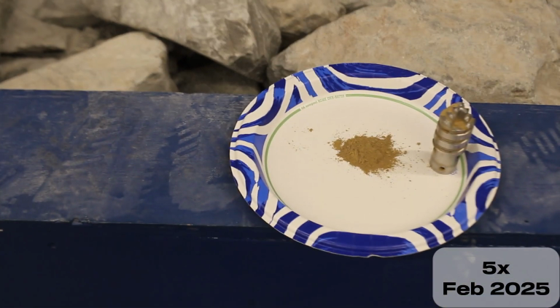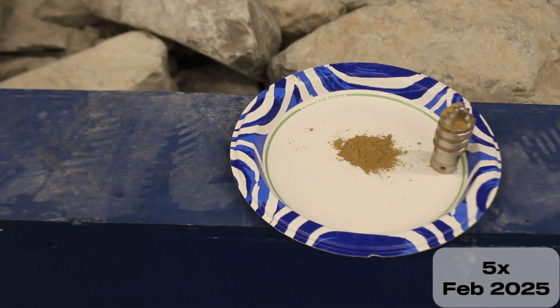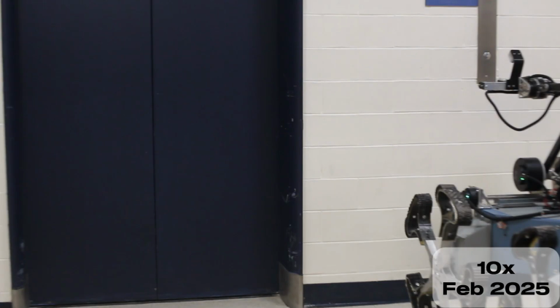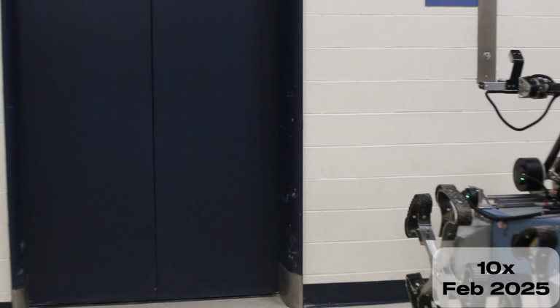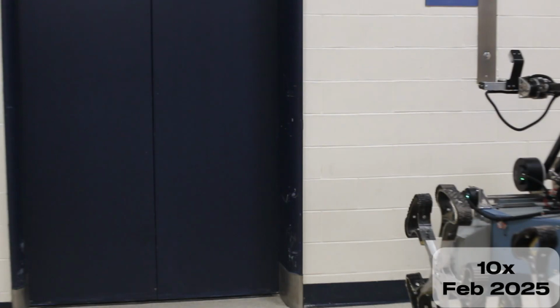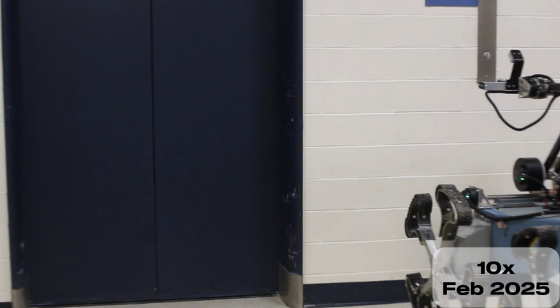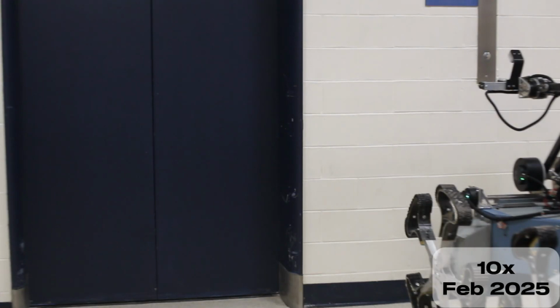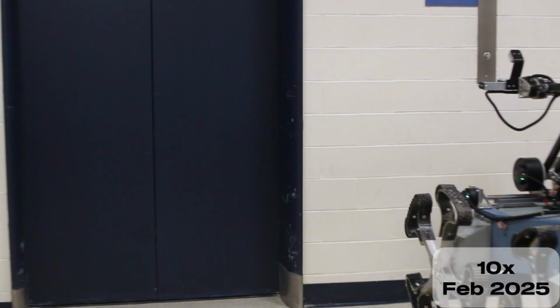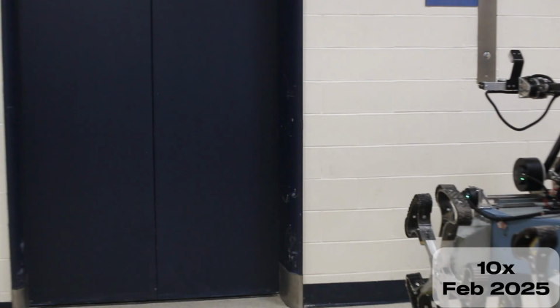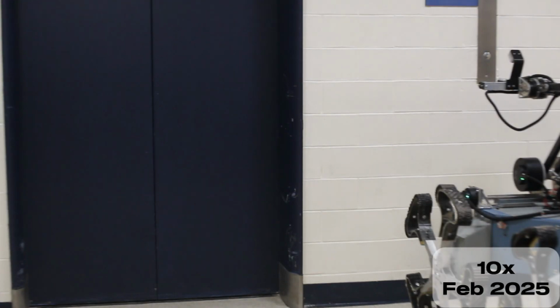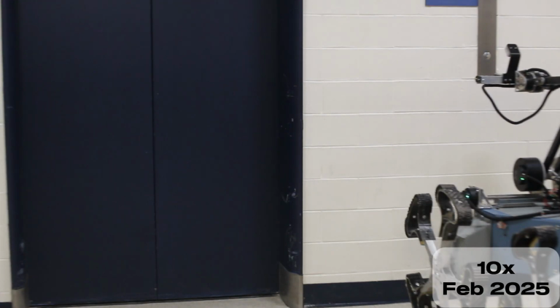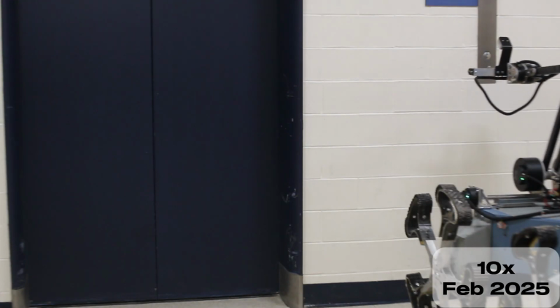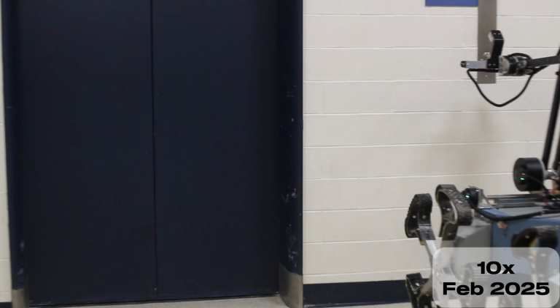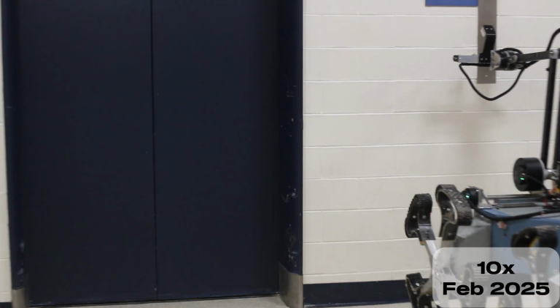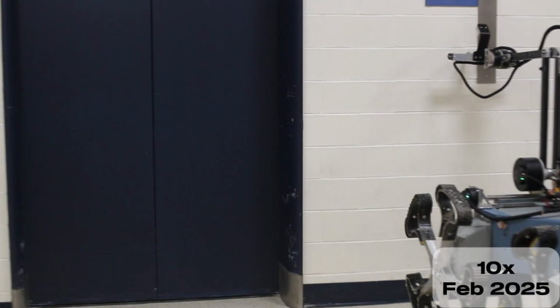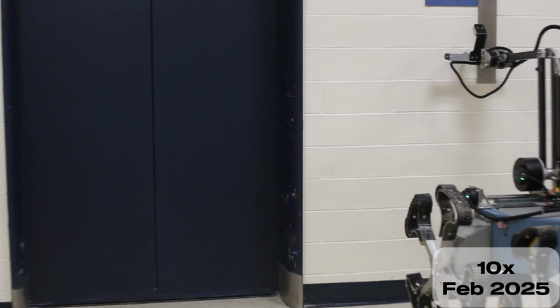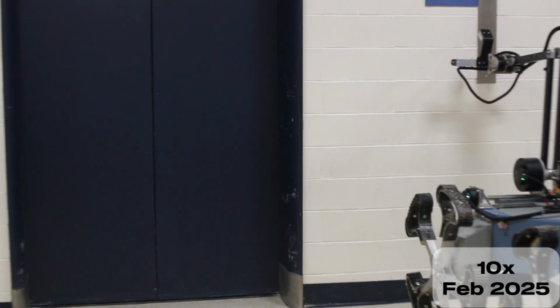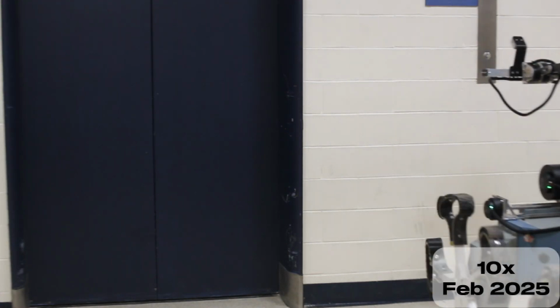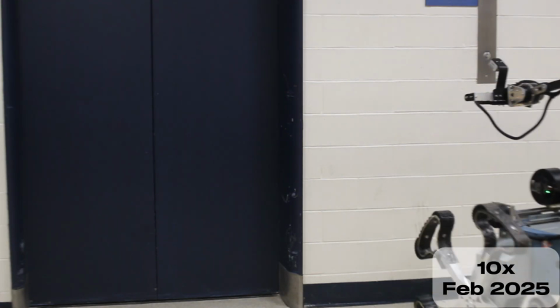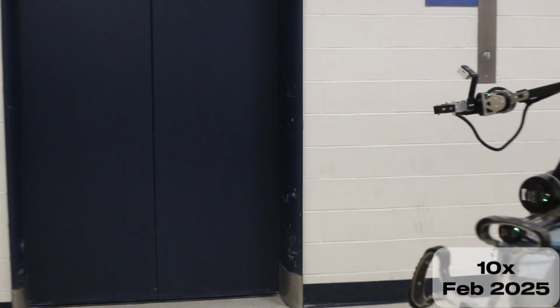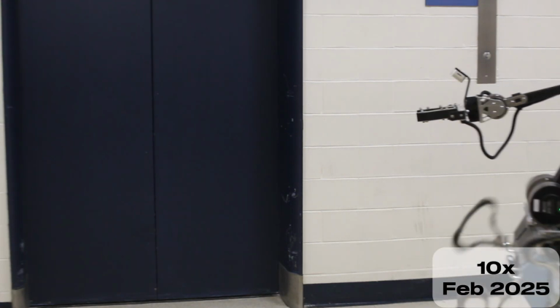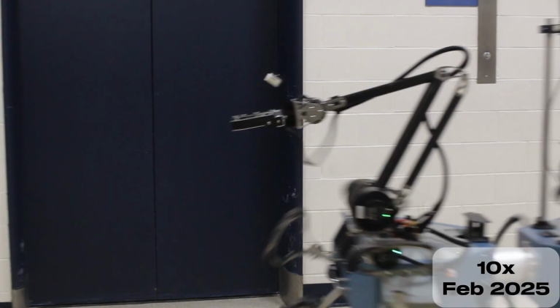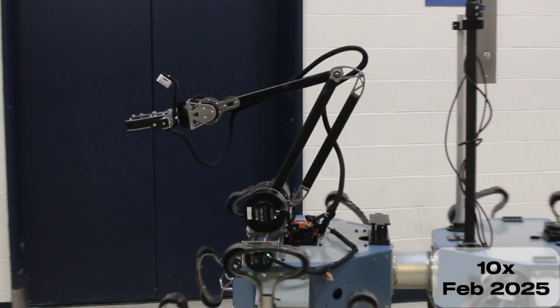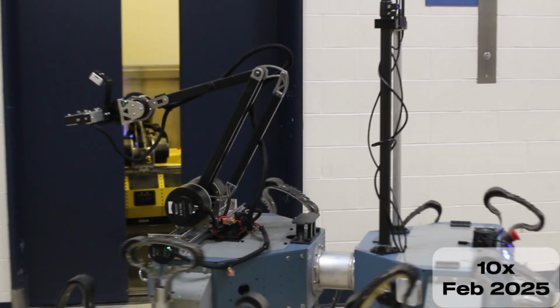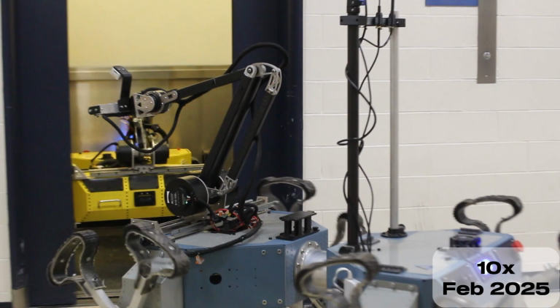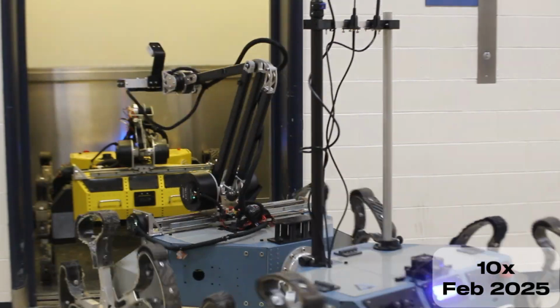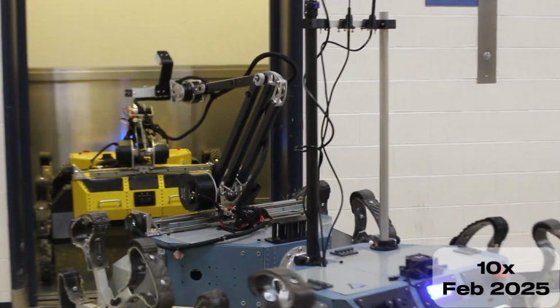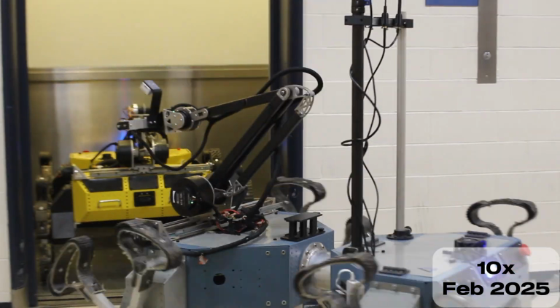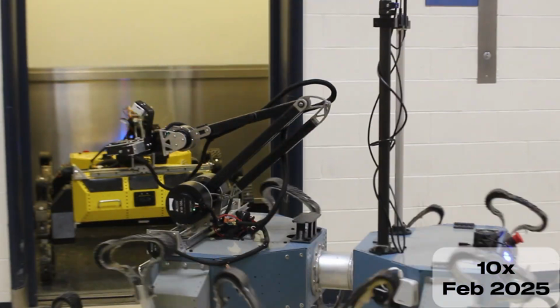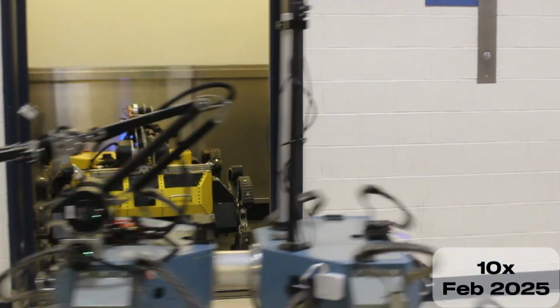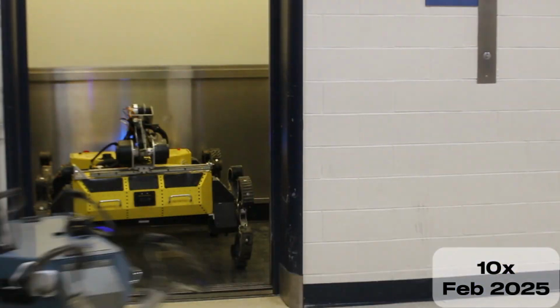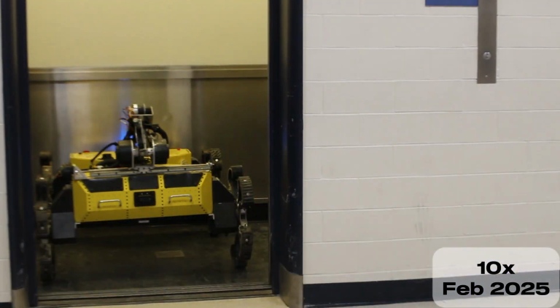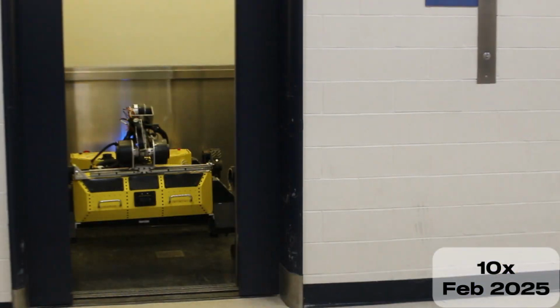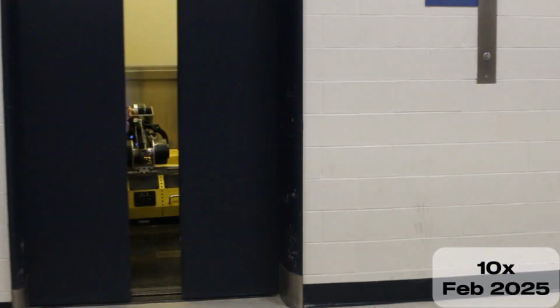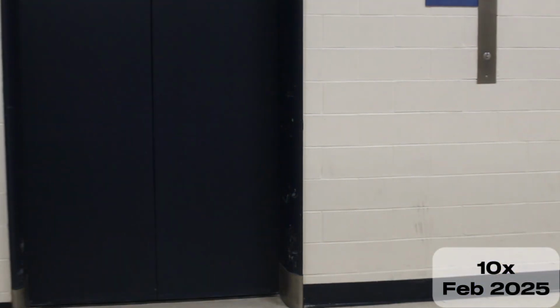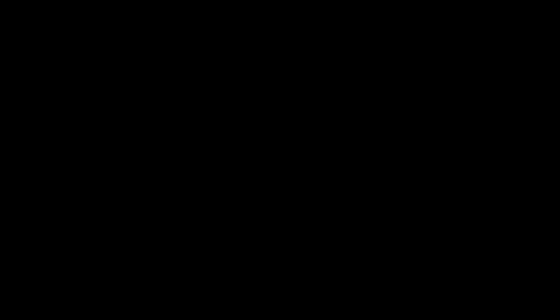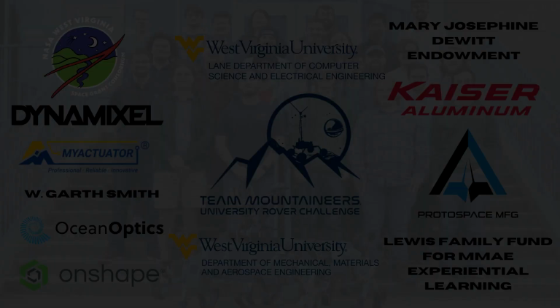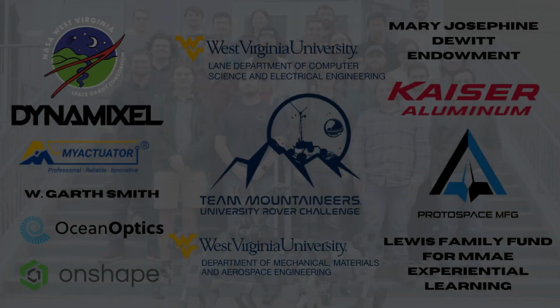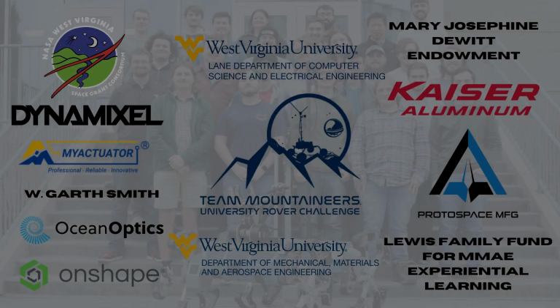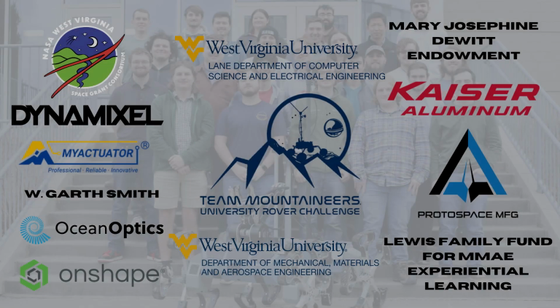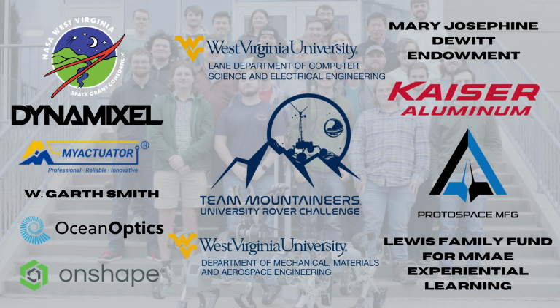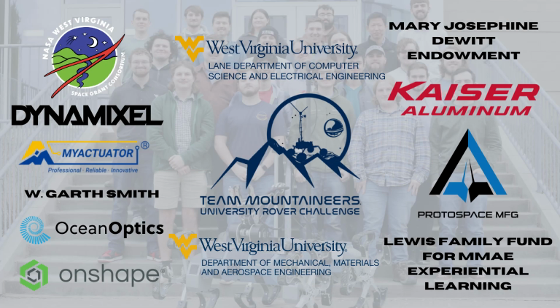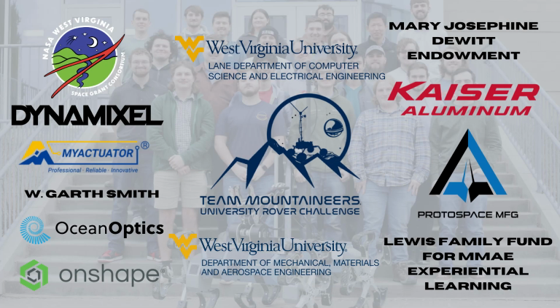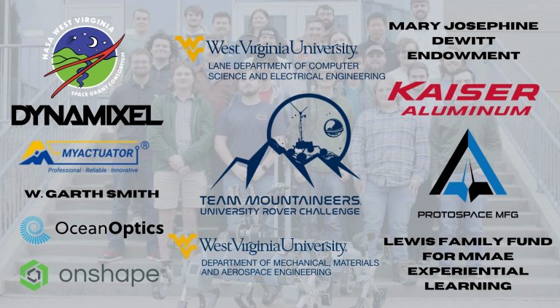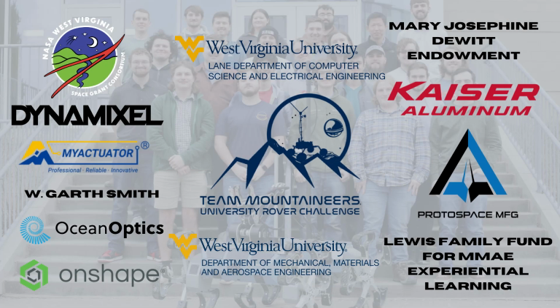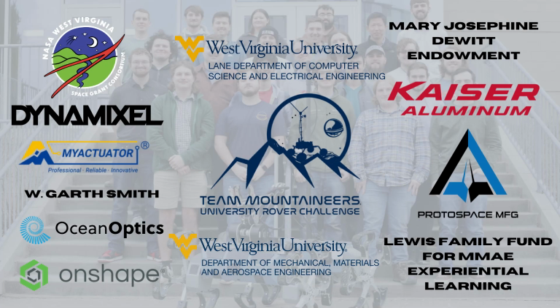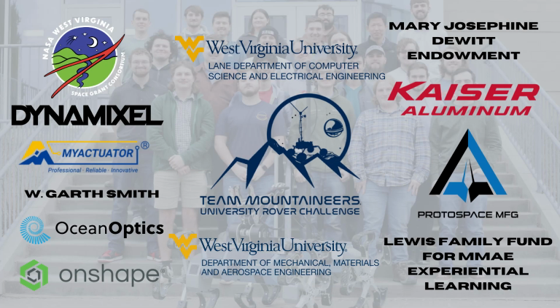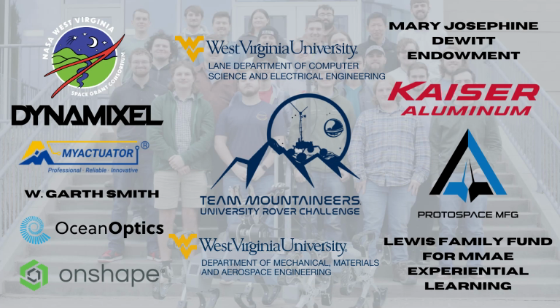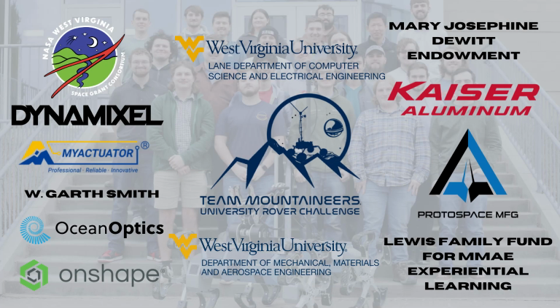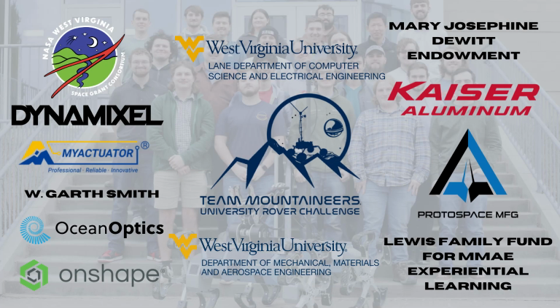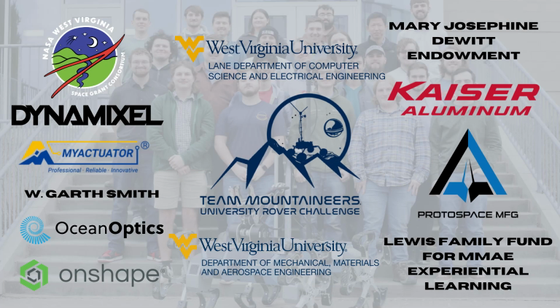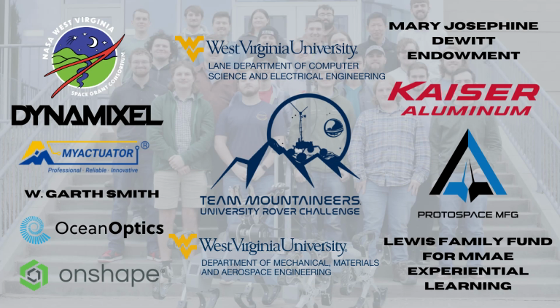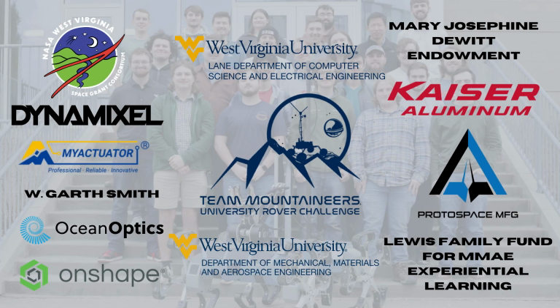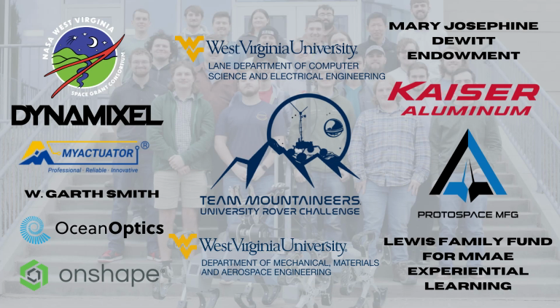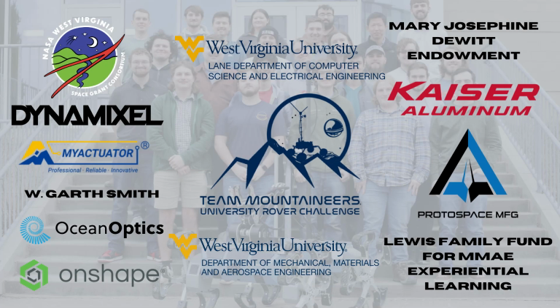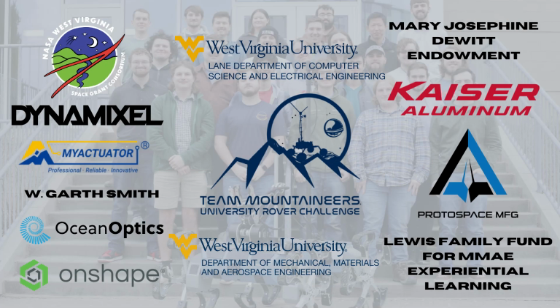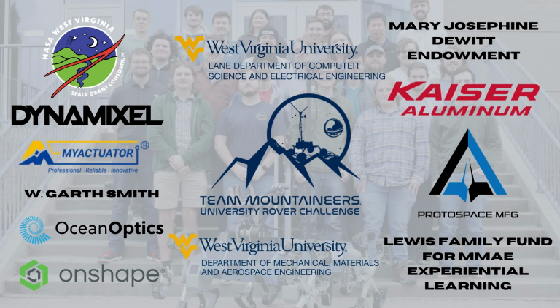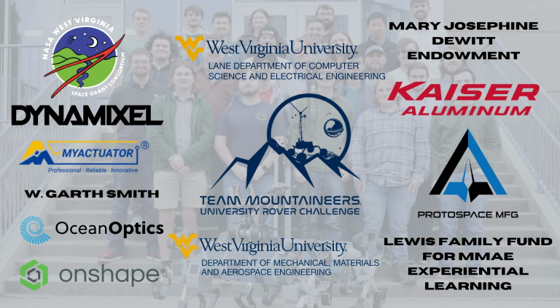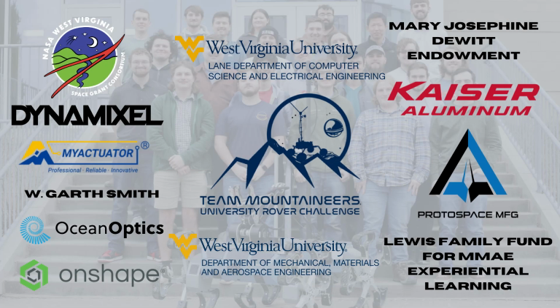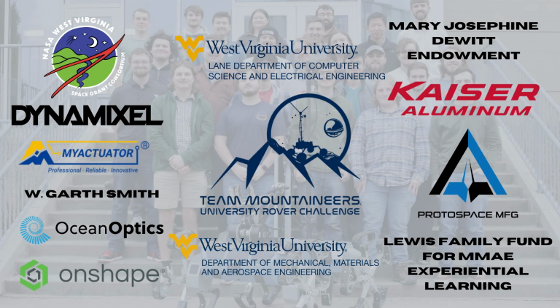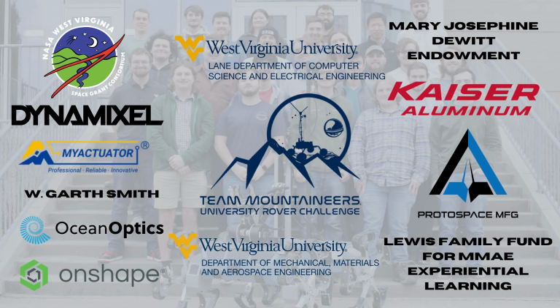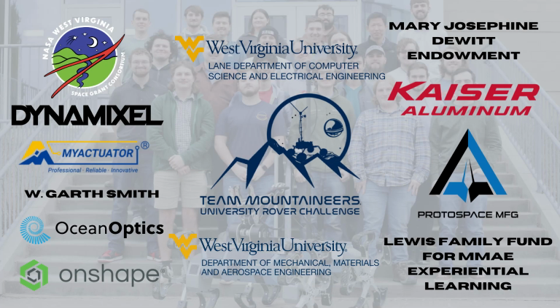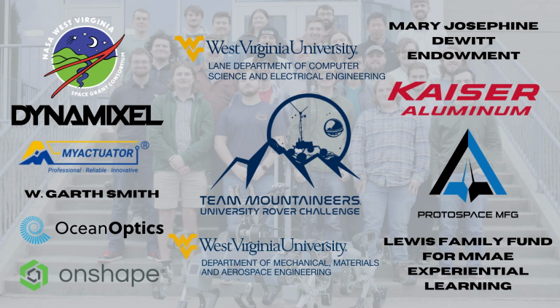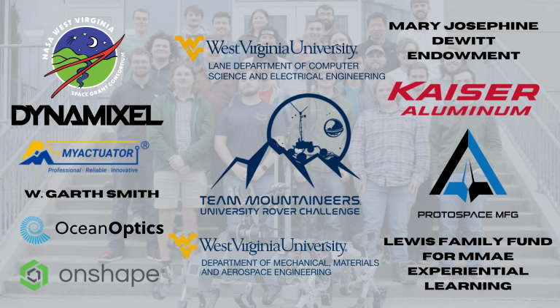A special thanks to all of our sponsors for their support. Team Mountaineers can't wait to compete at University Rover Challenge 2025.